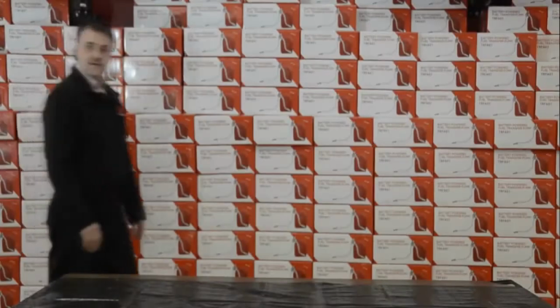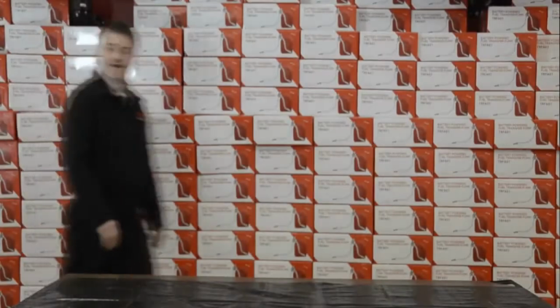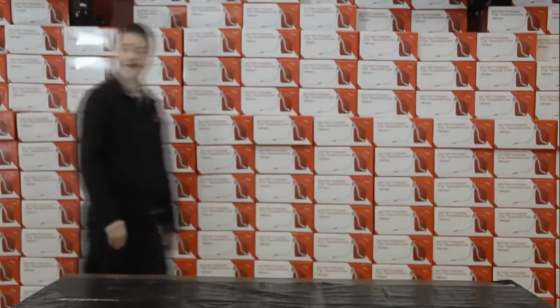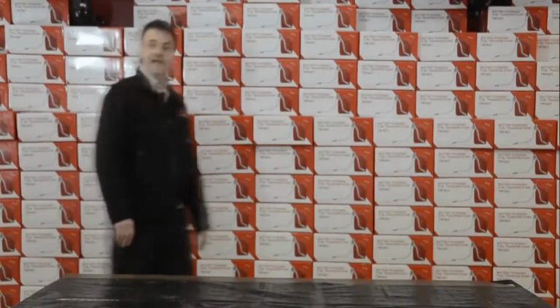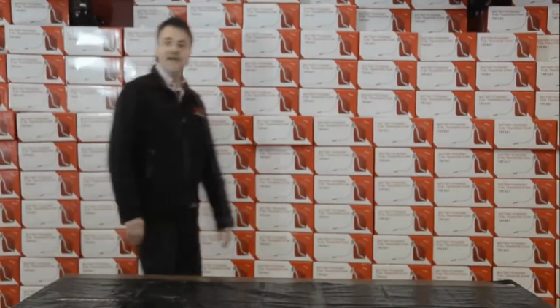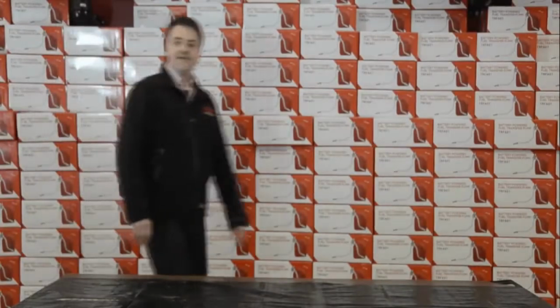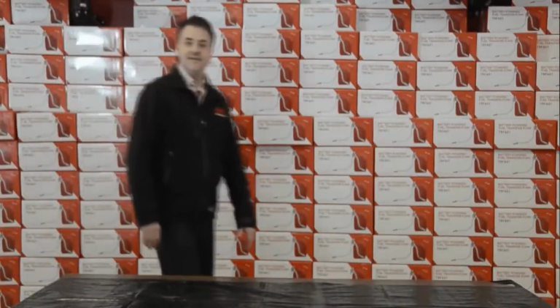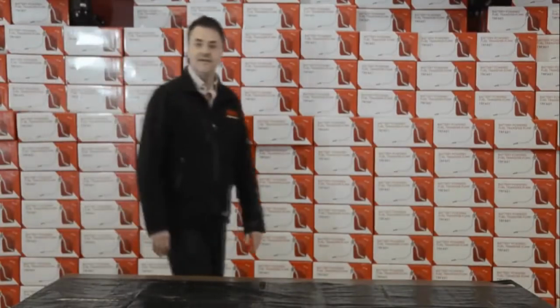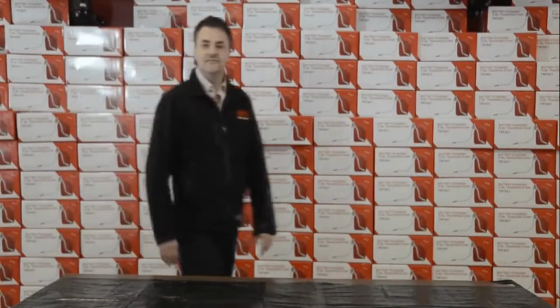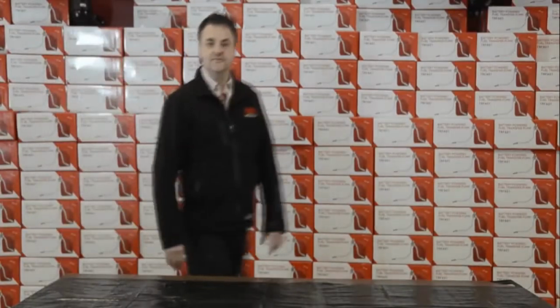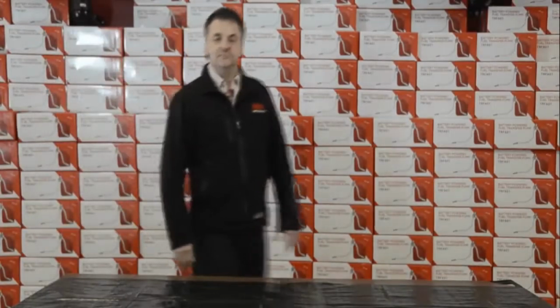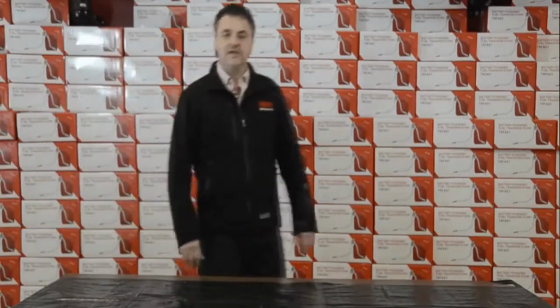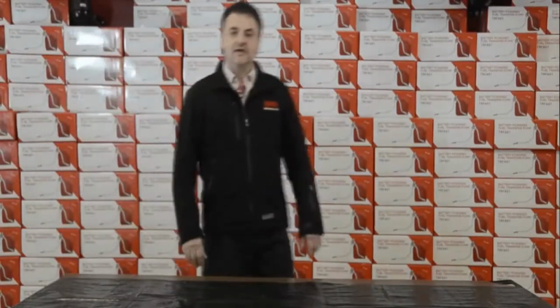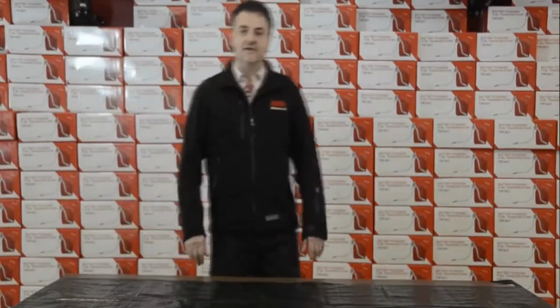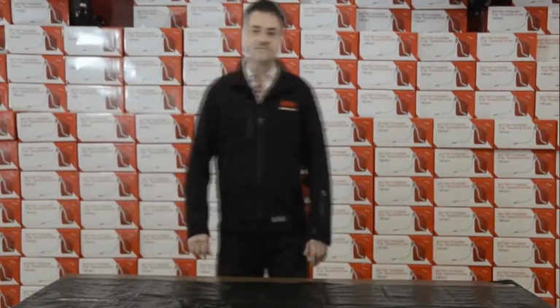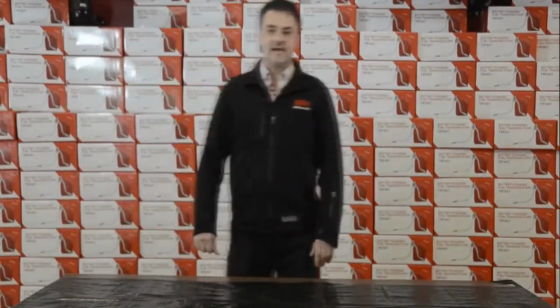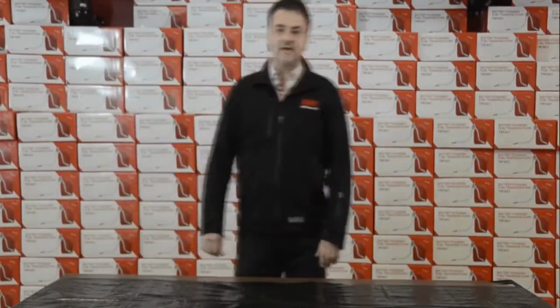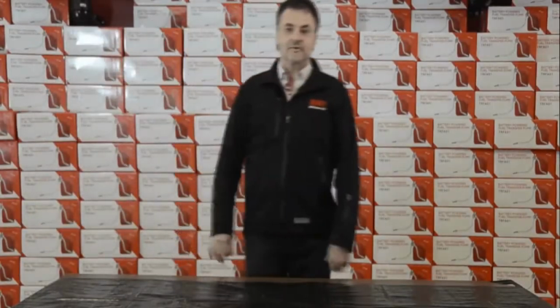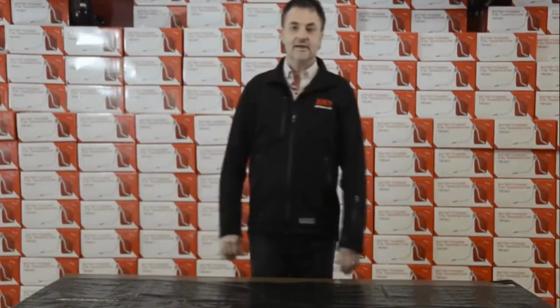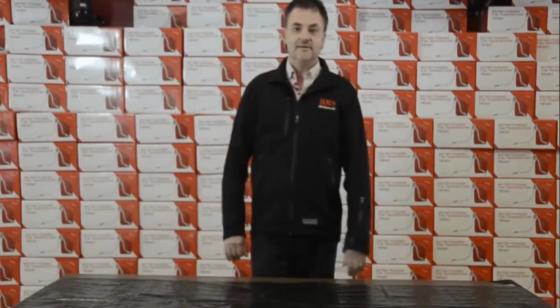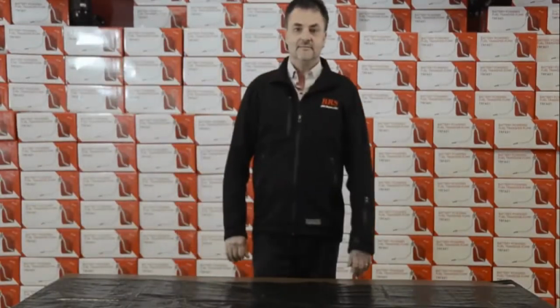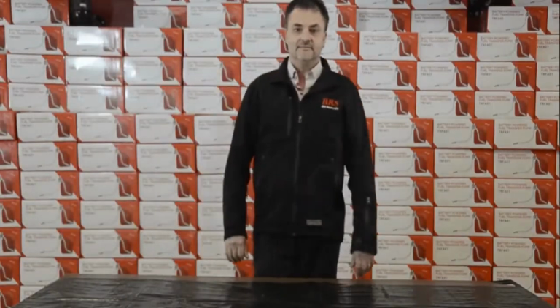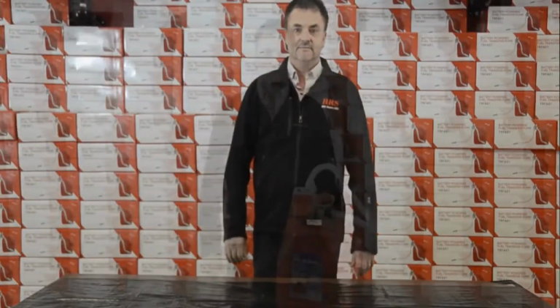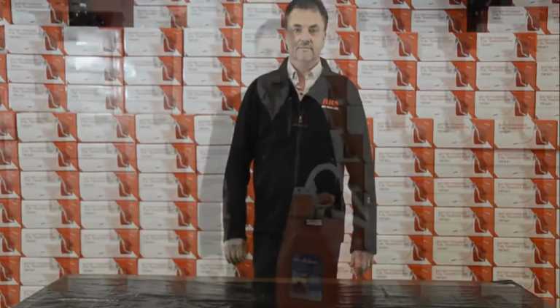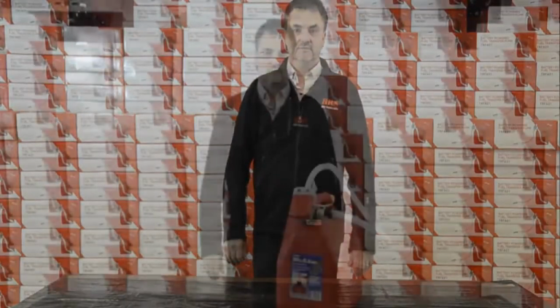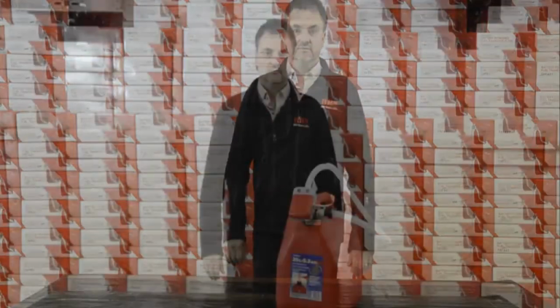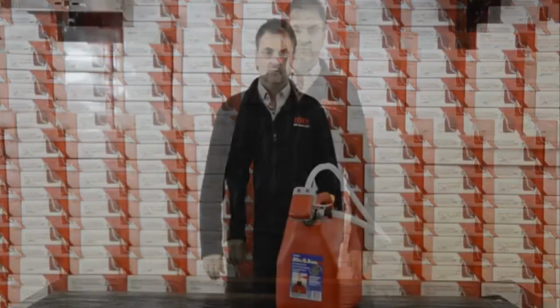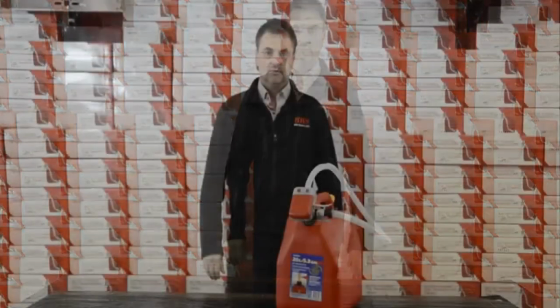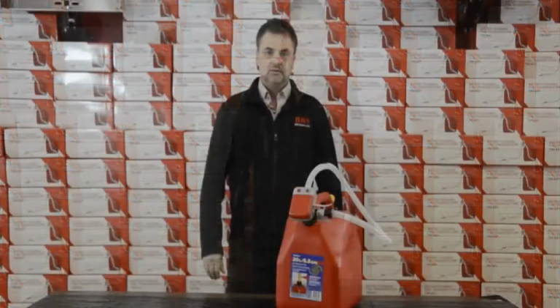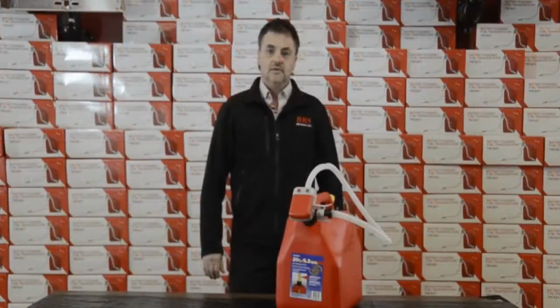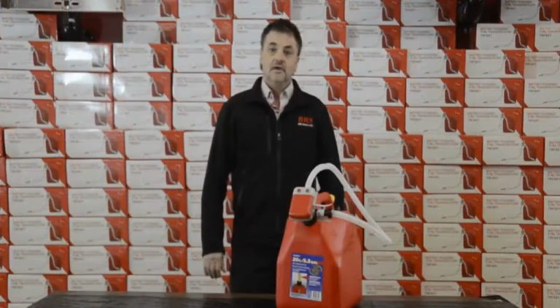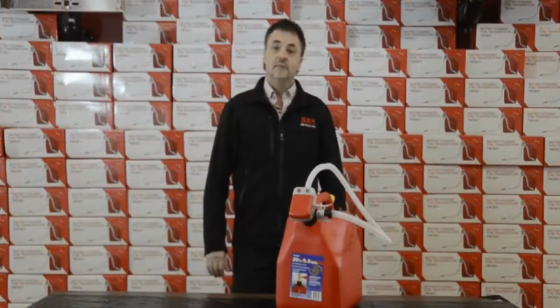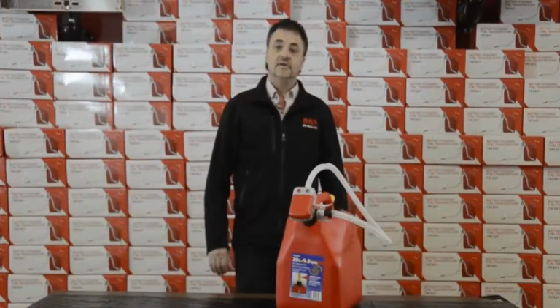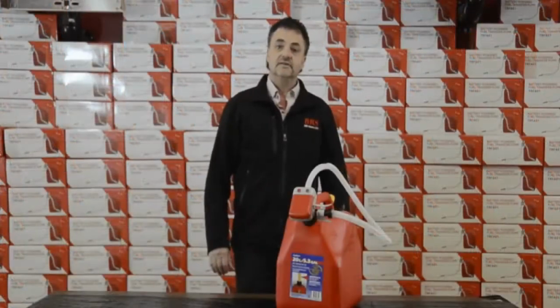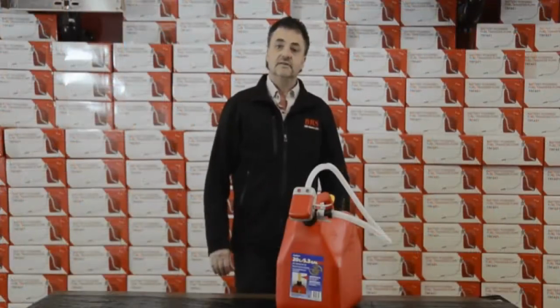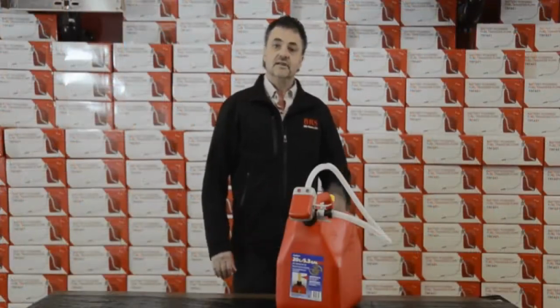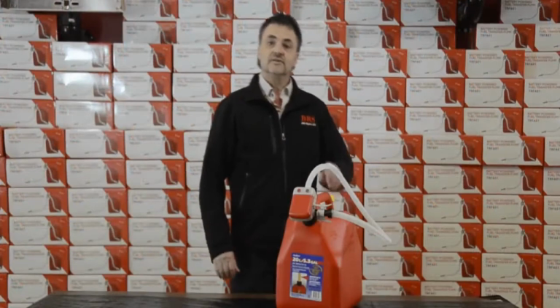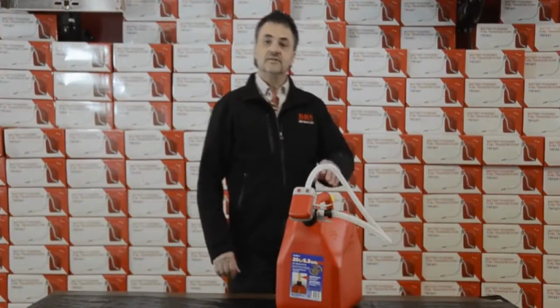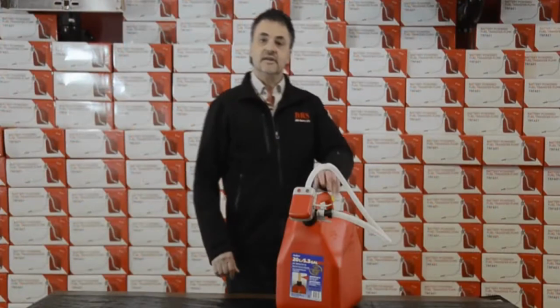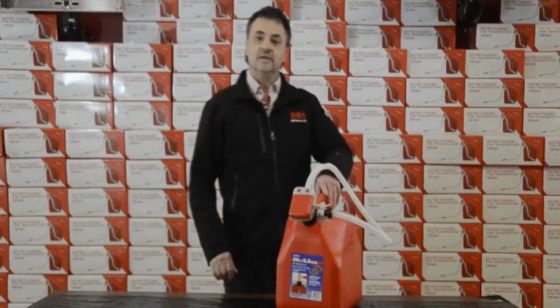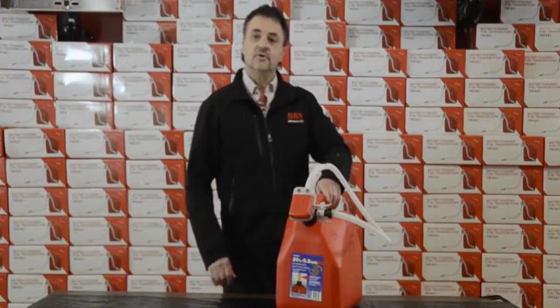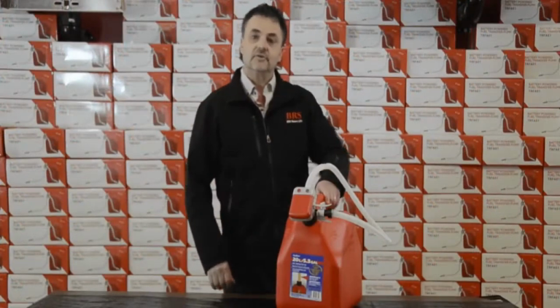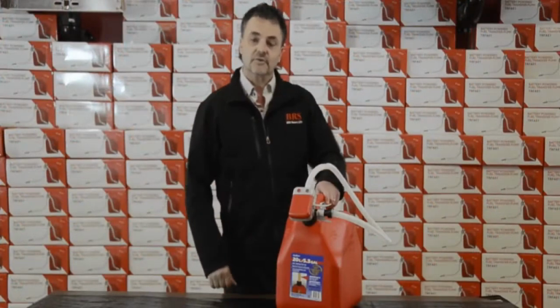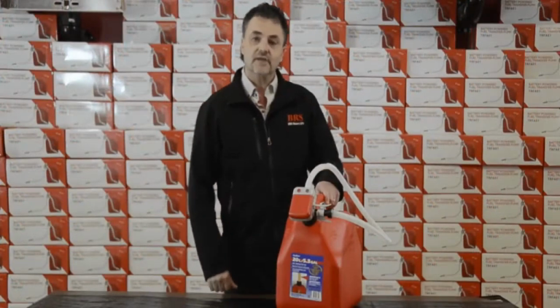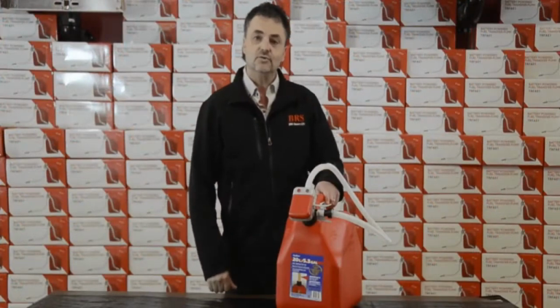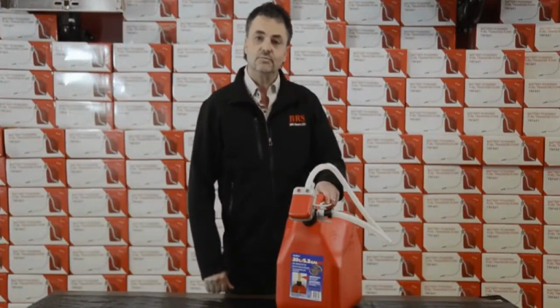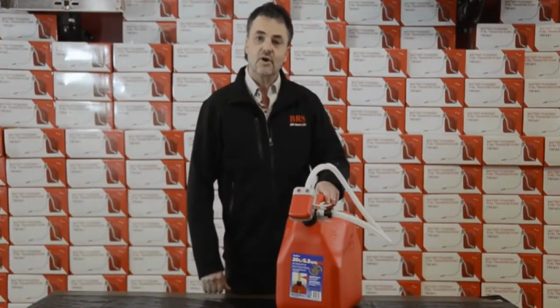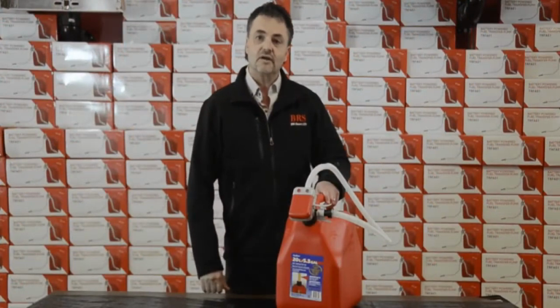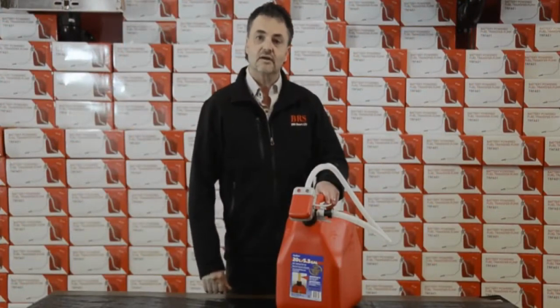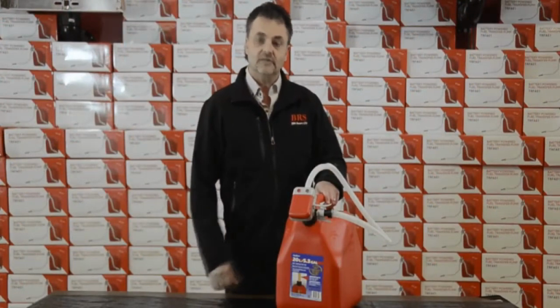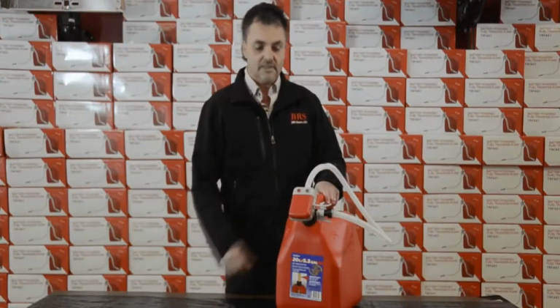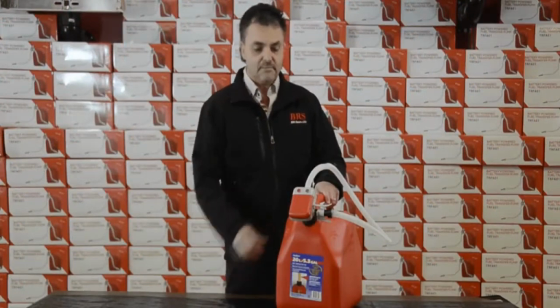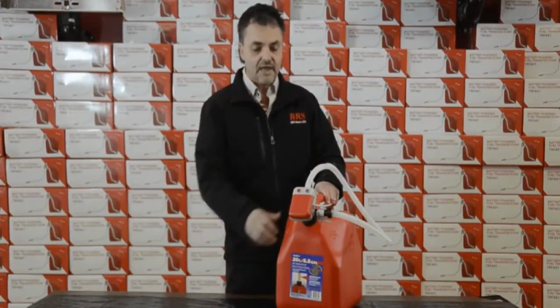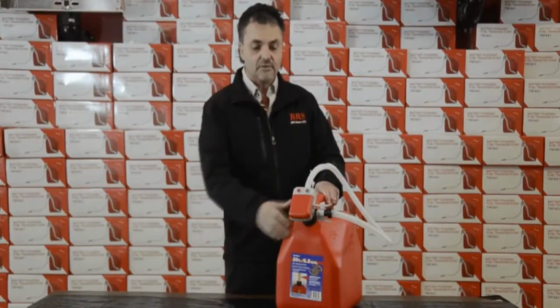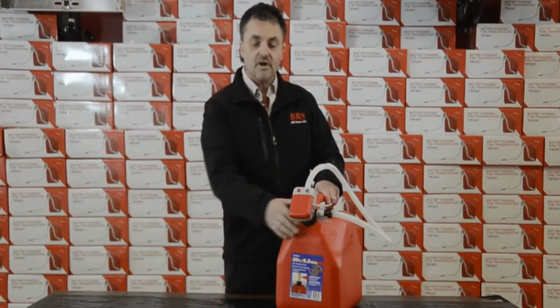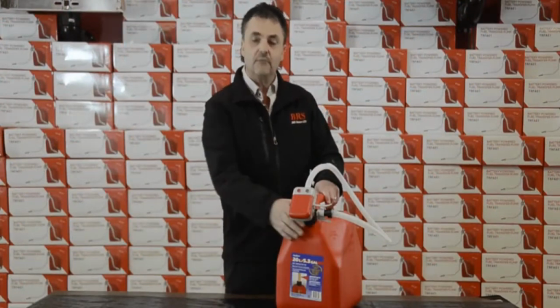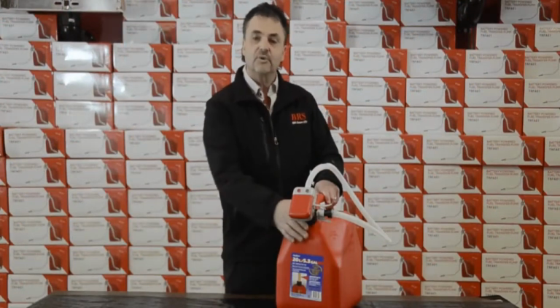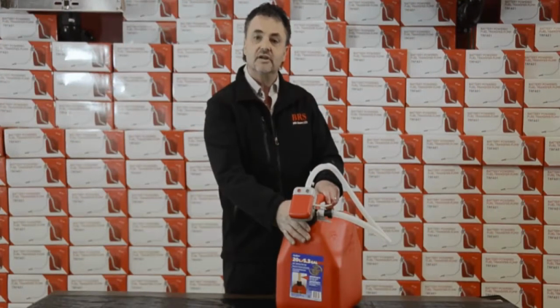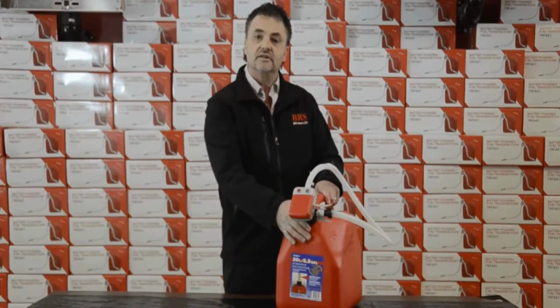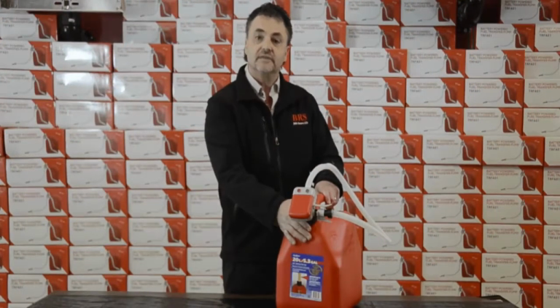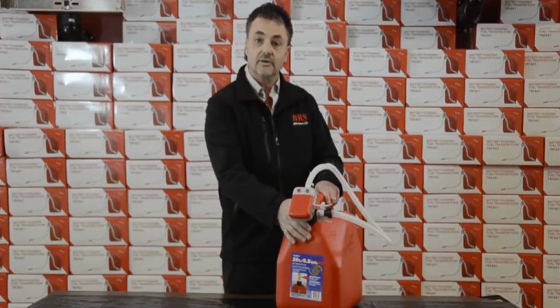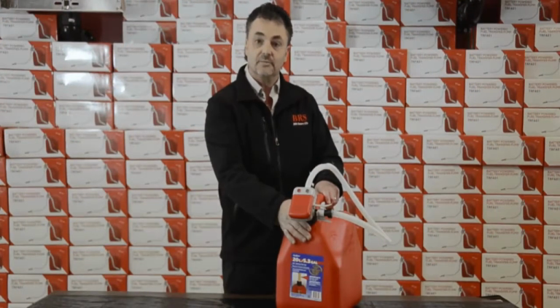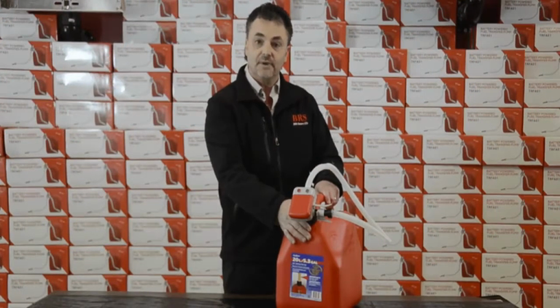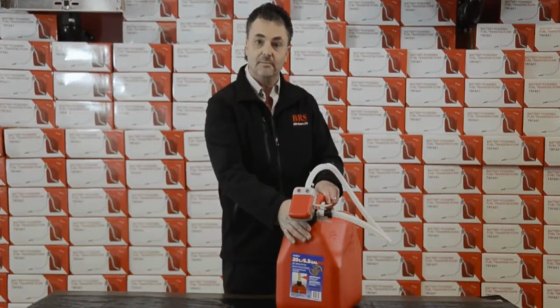Hi, Andy here from BRS Battery. I'm here to tell you today about a brand new product, the battery-operated terapump.